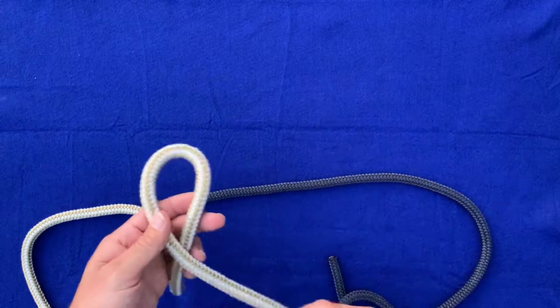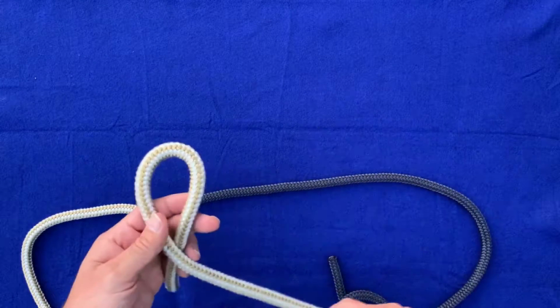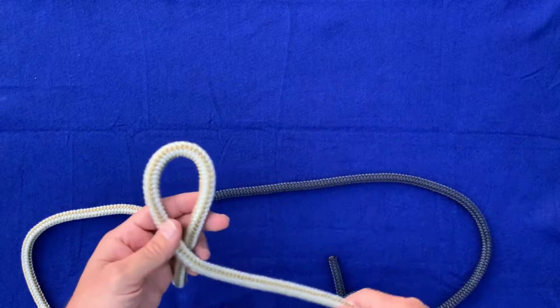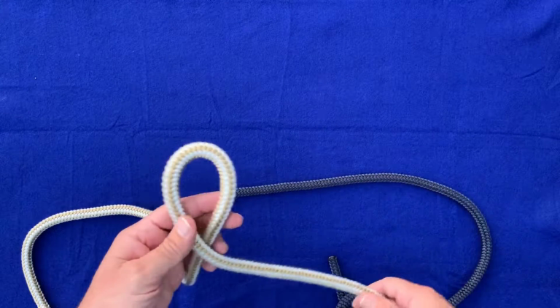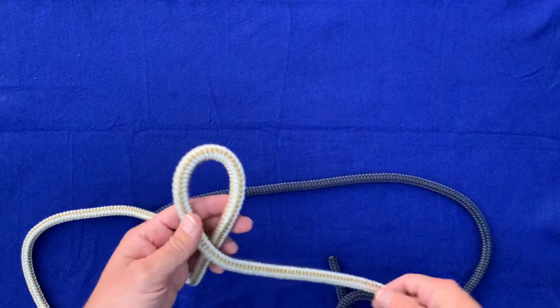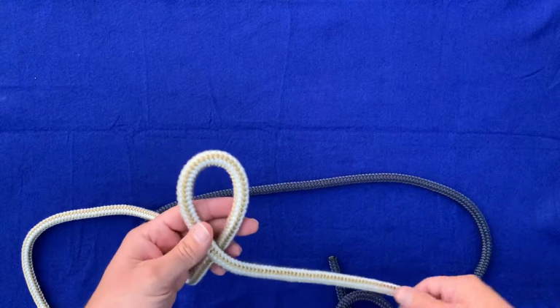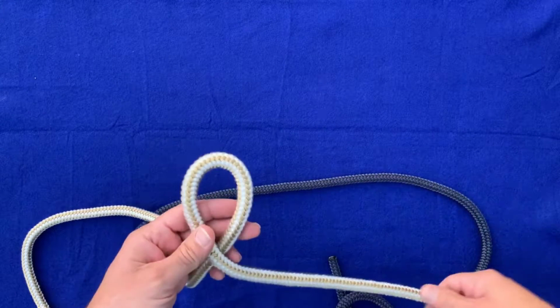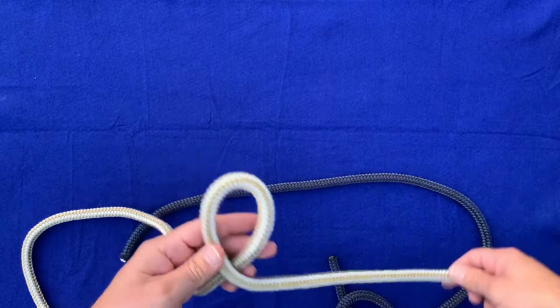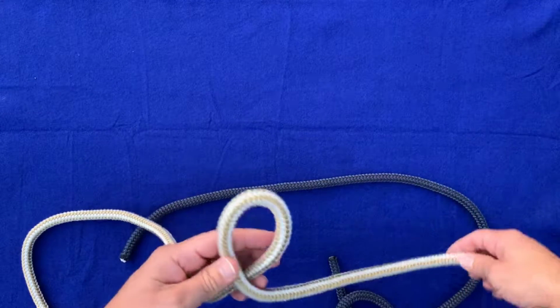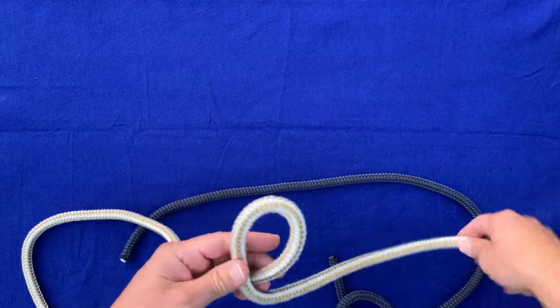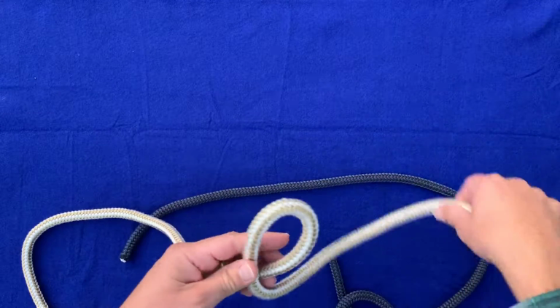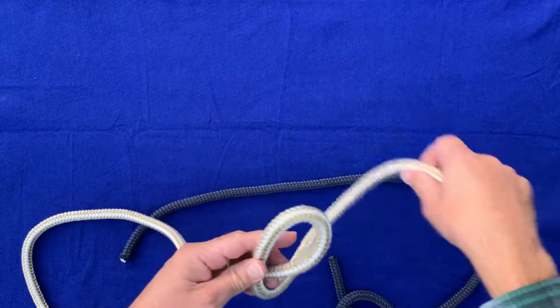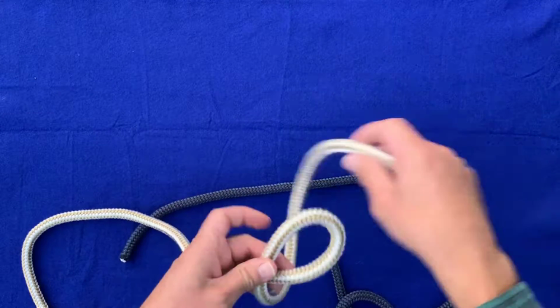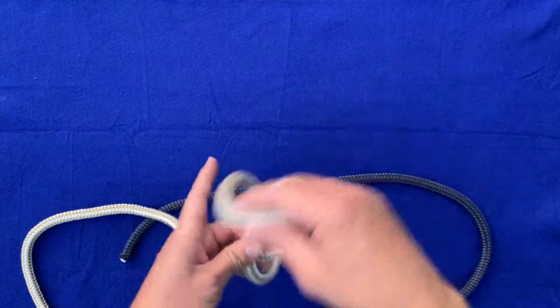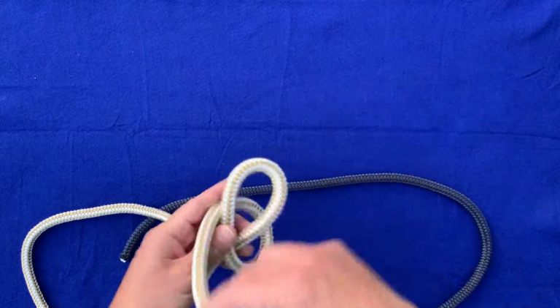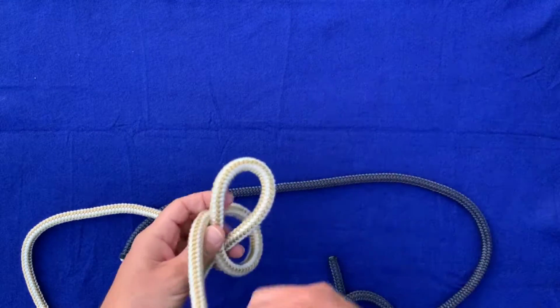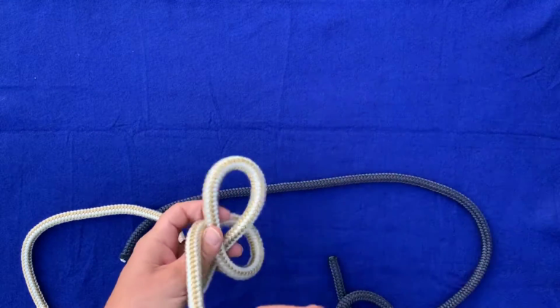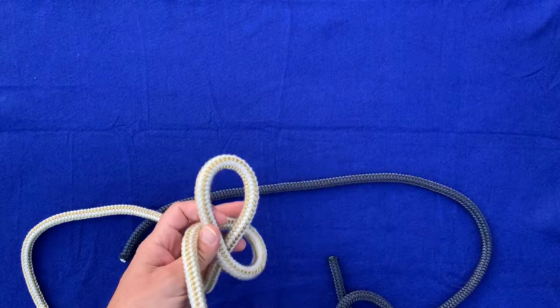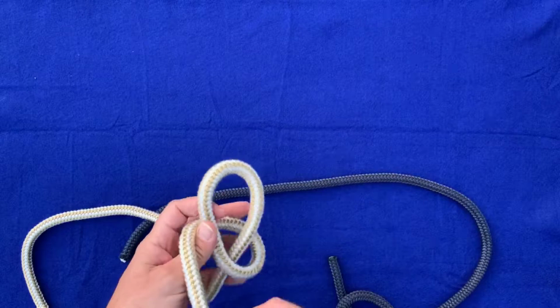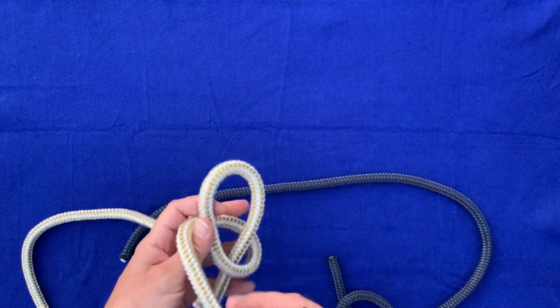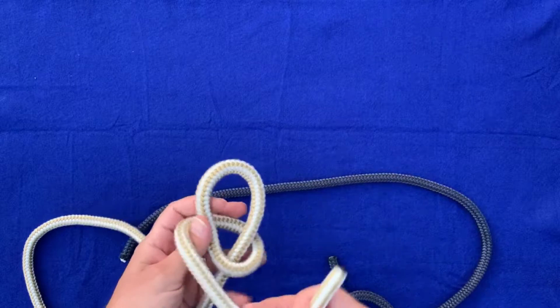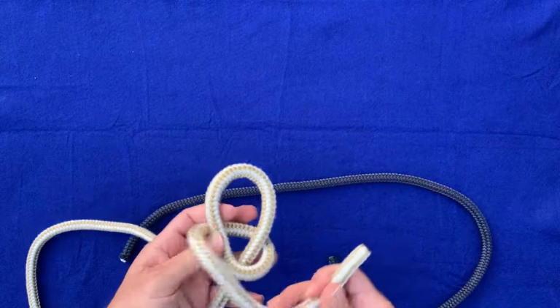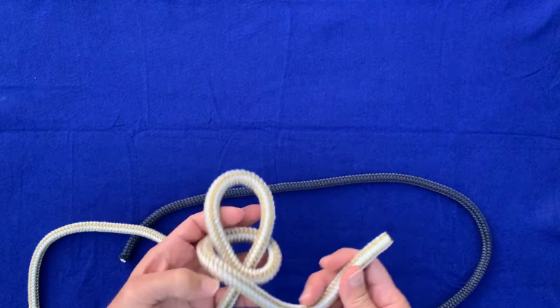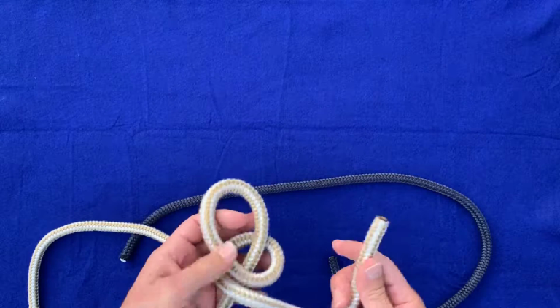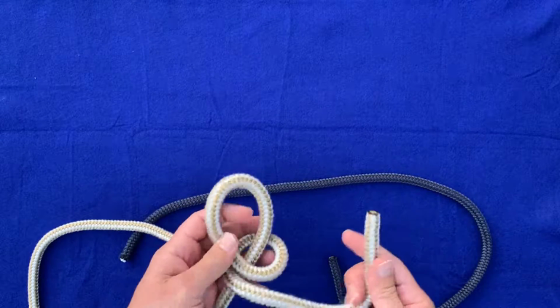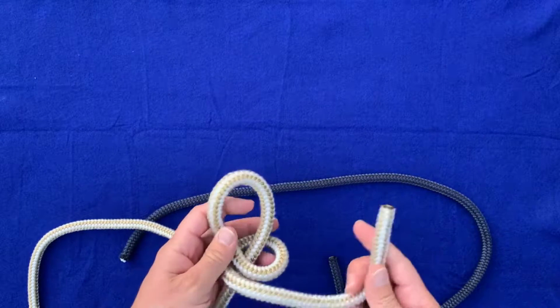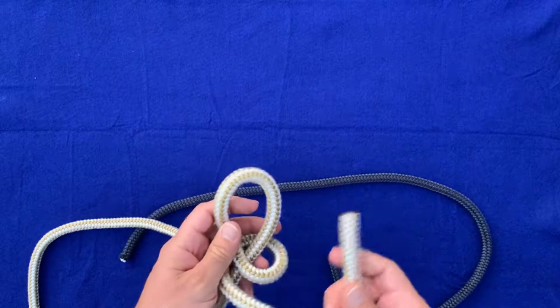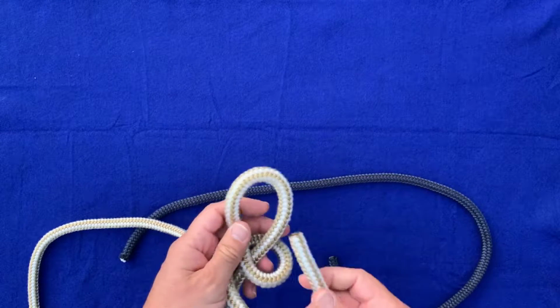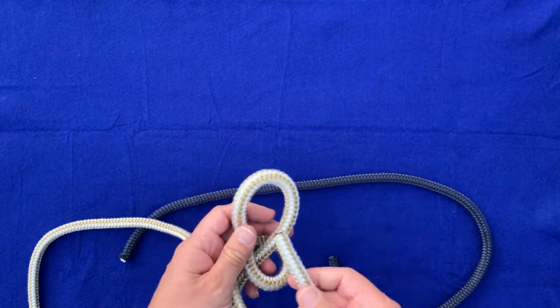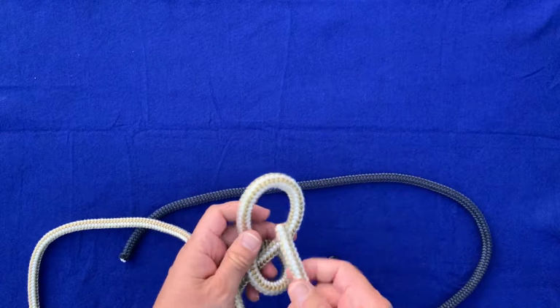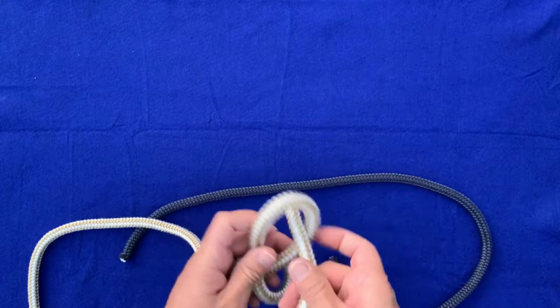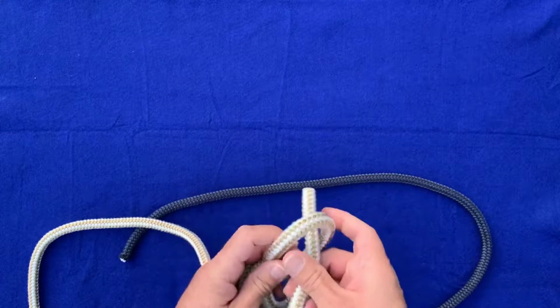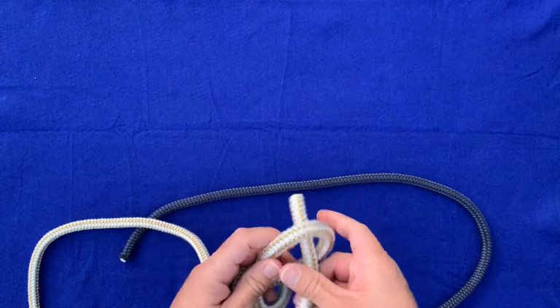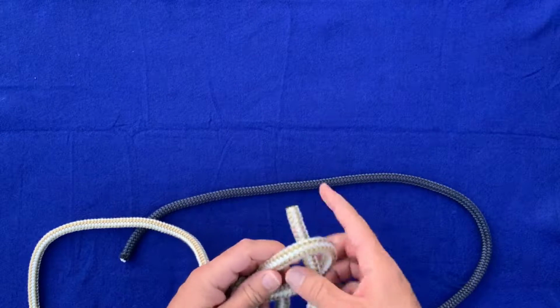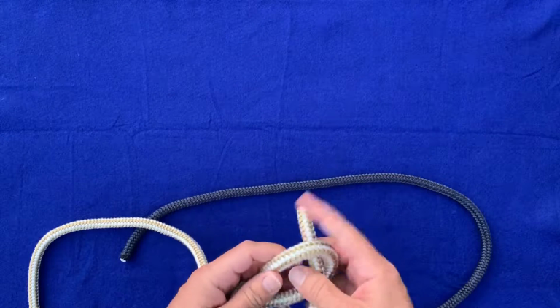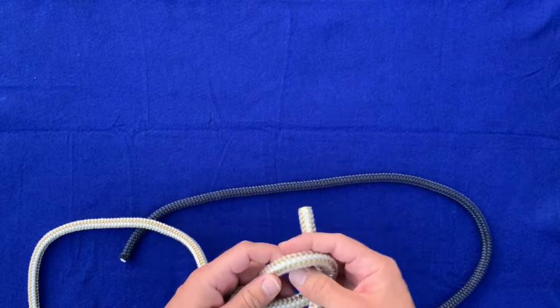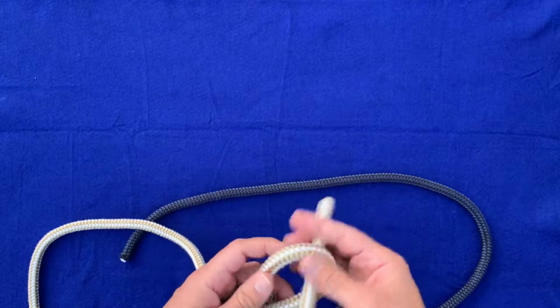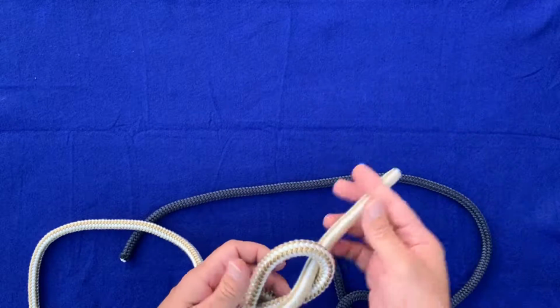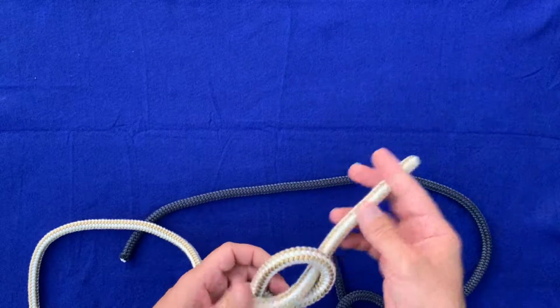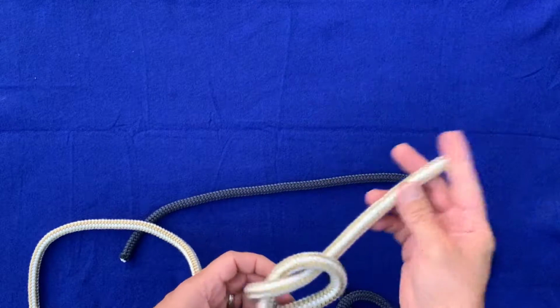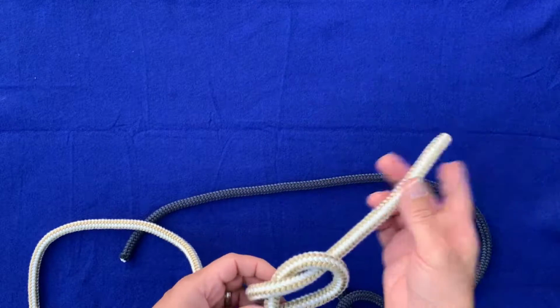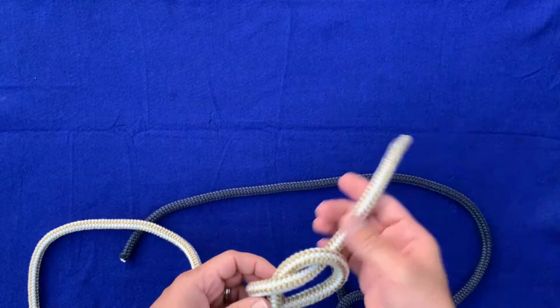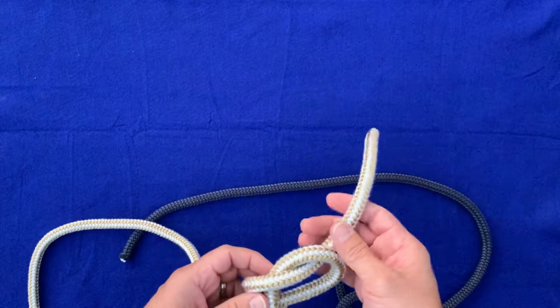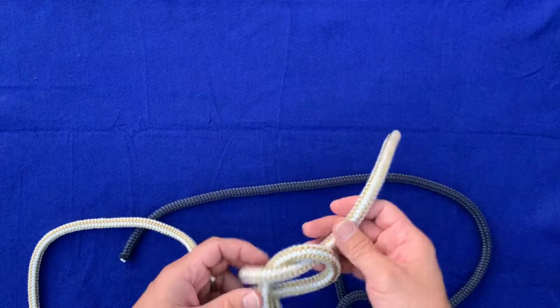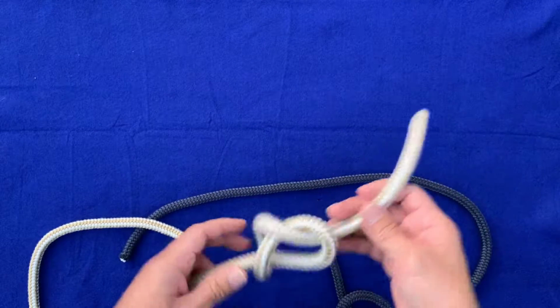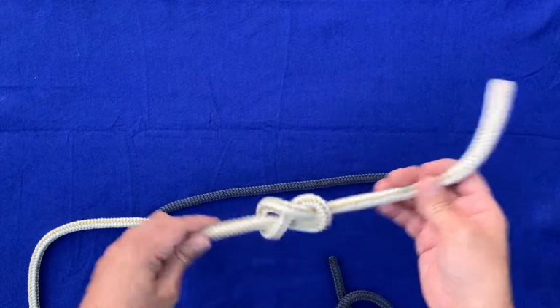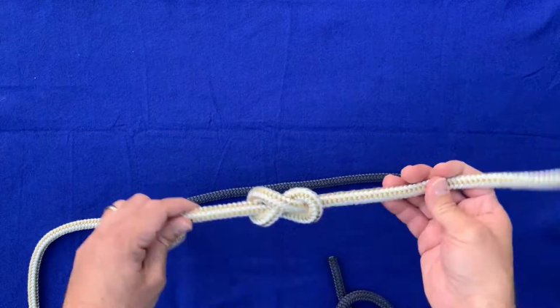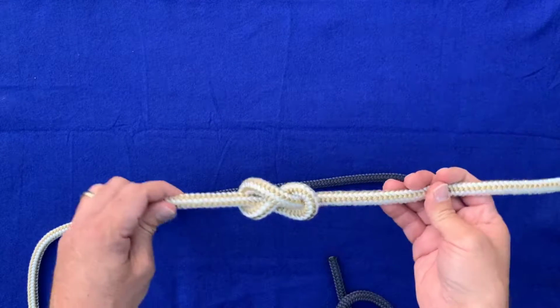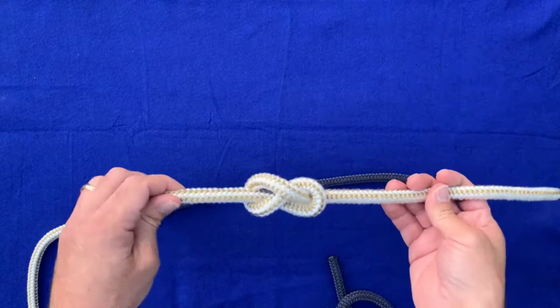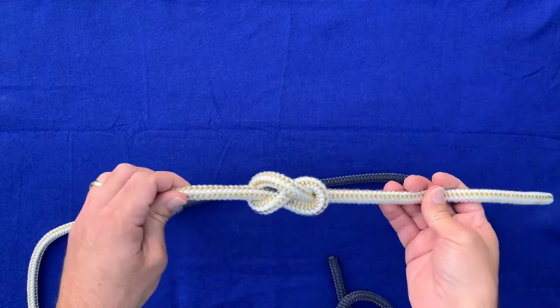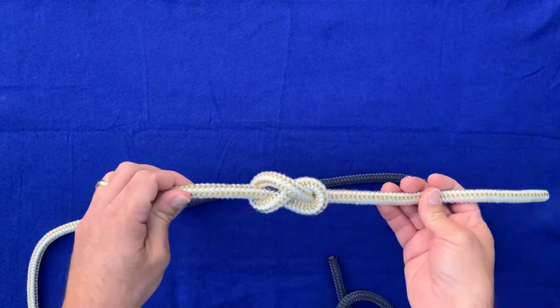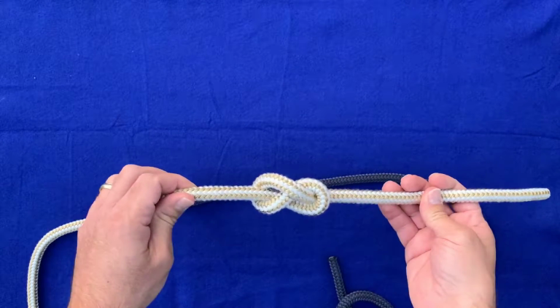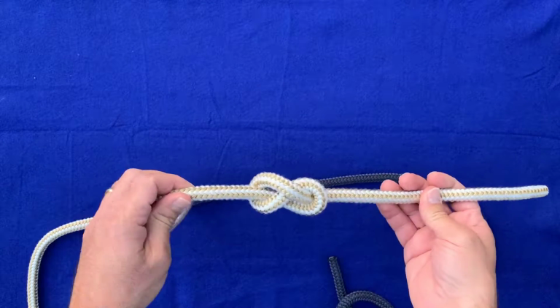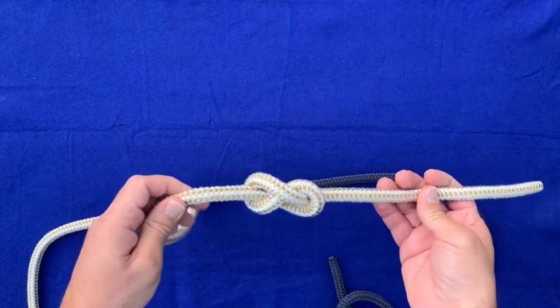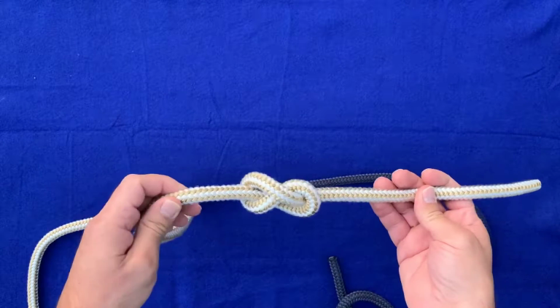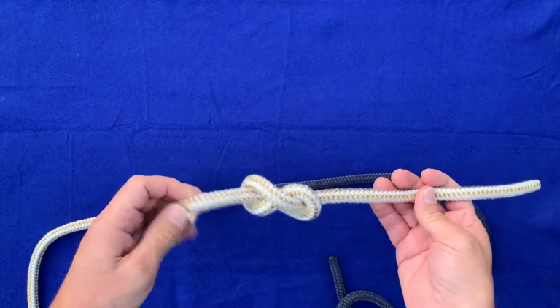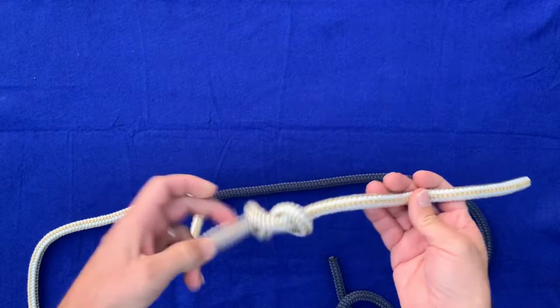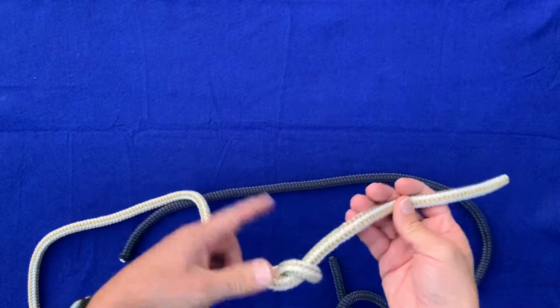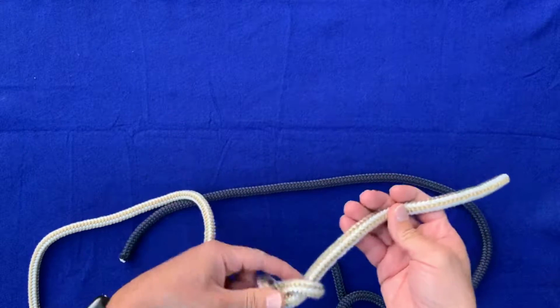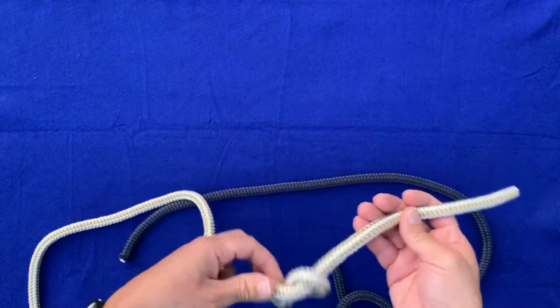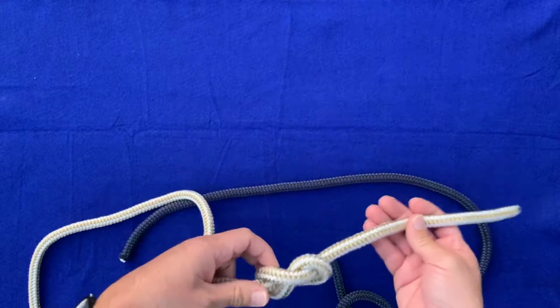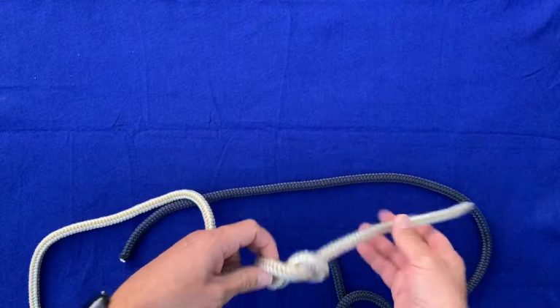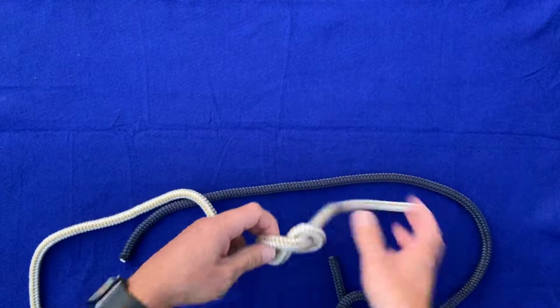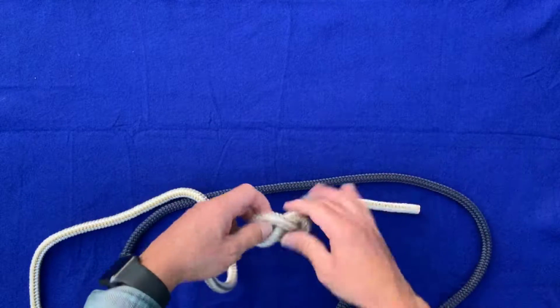So of course twist two, go around that bight and then through it, make our figure eight knot there.